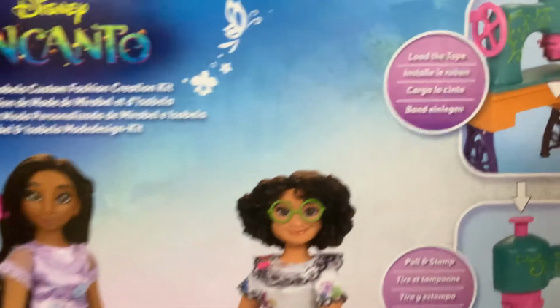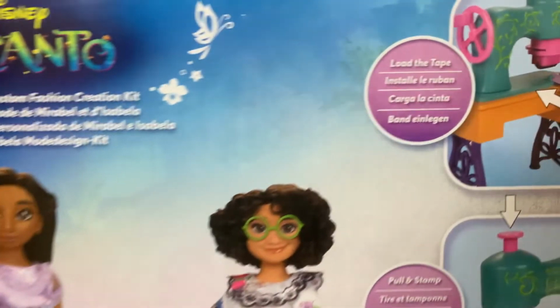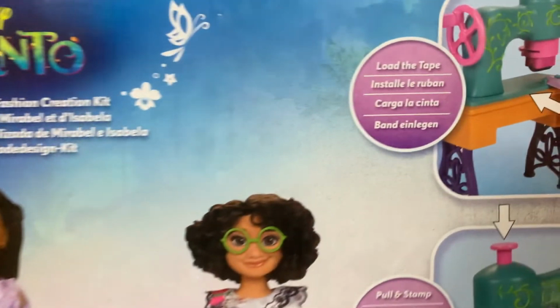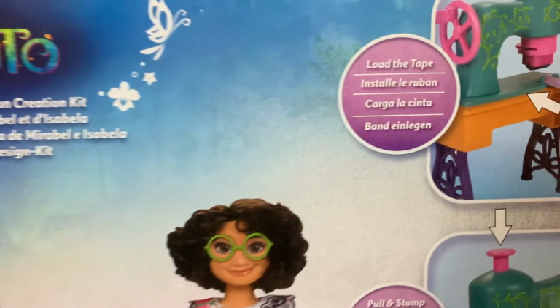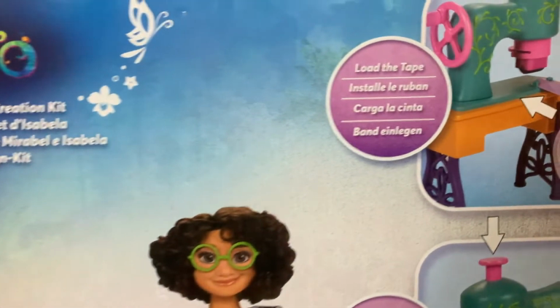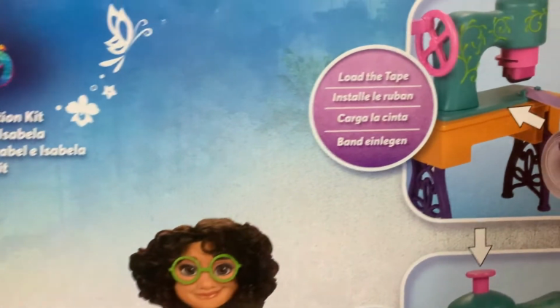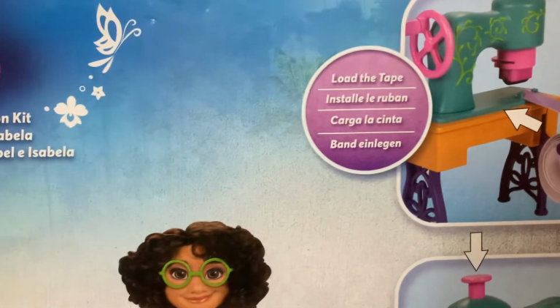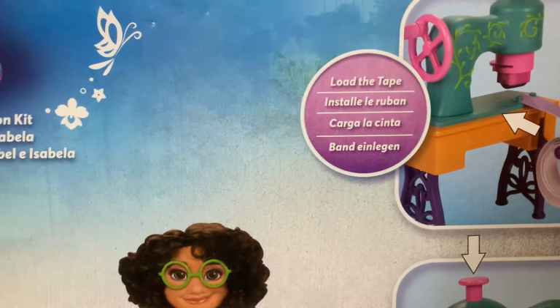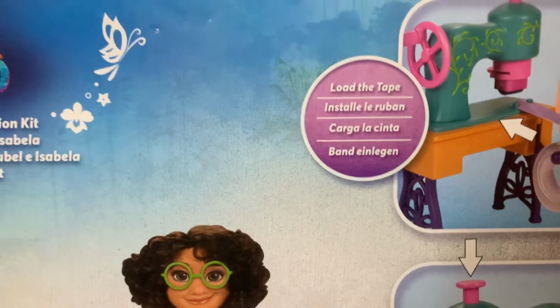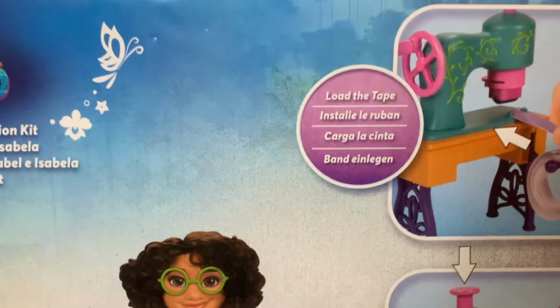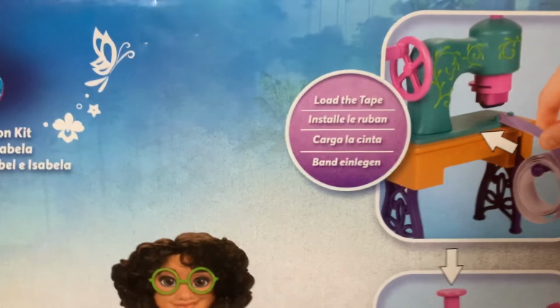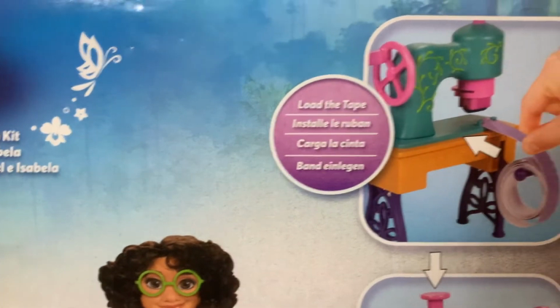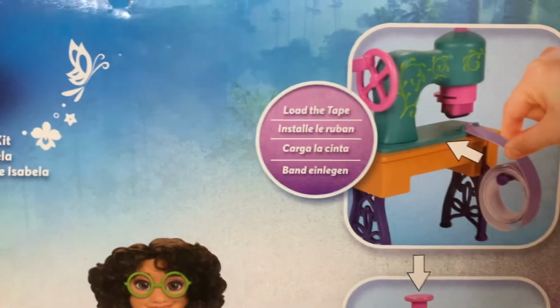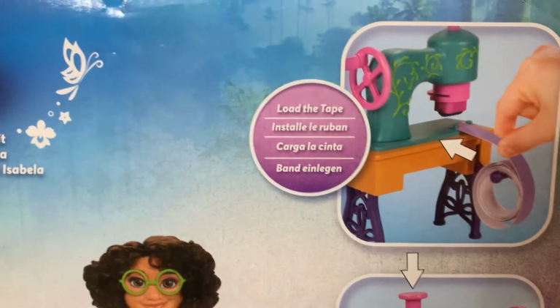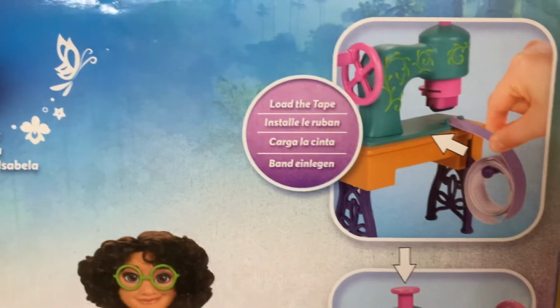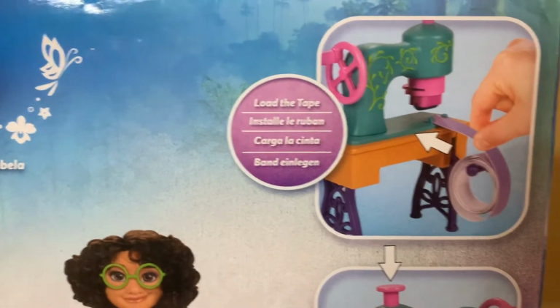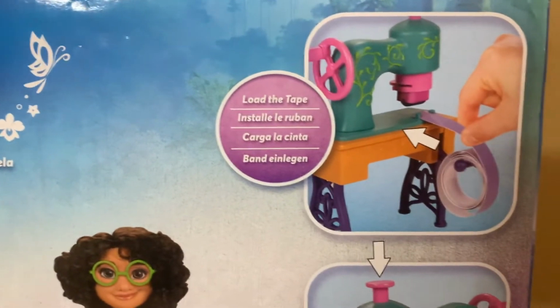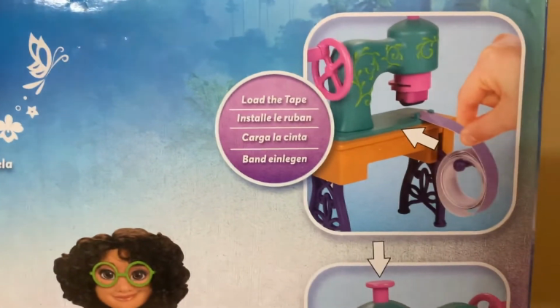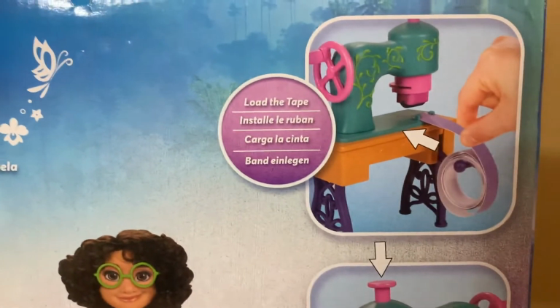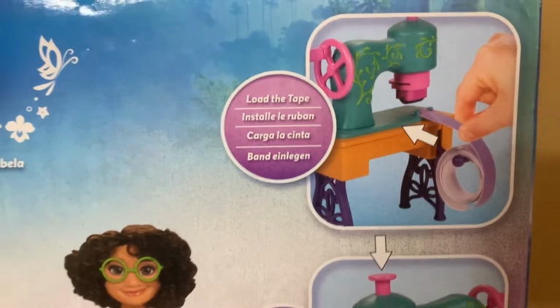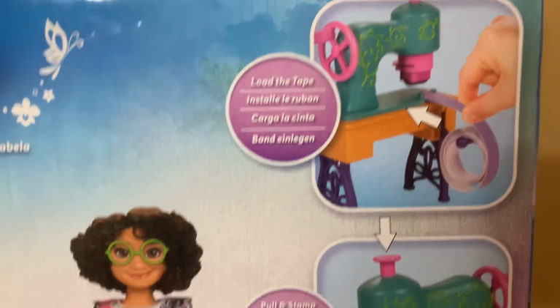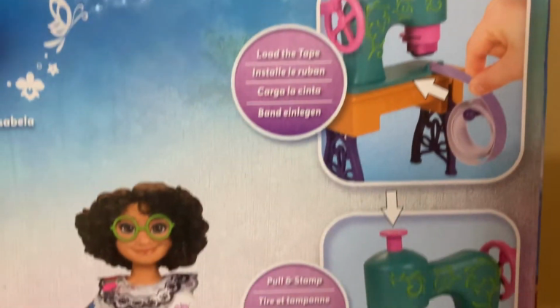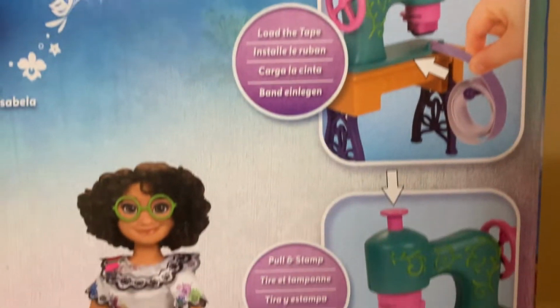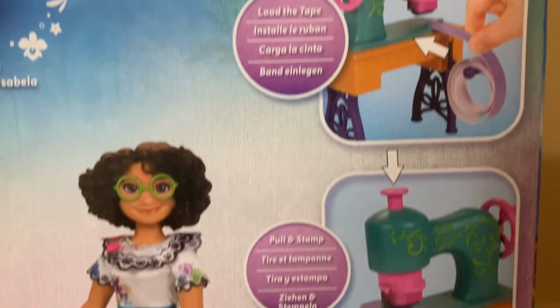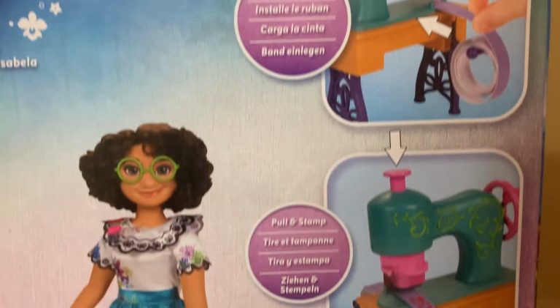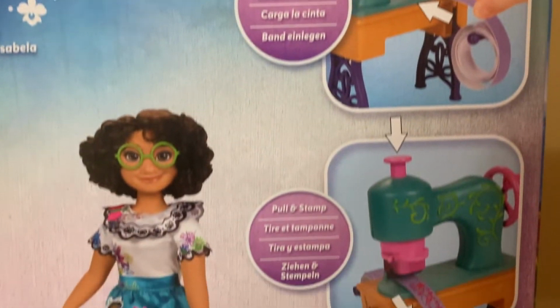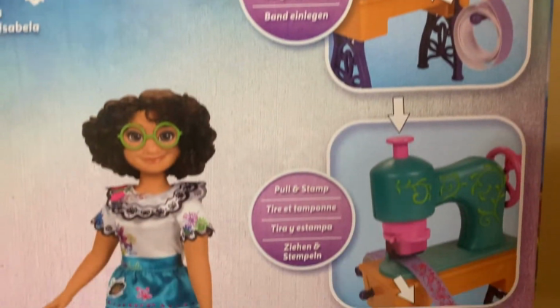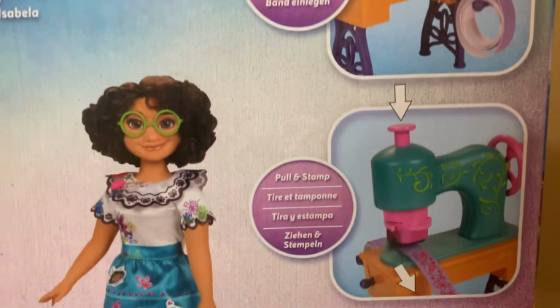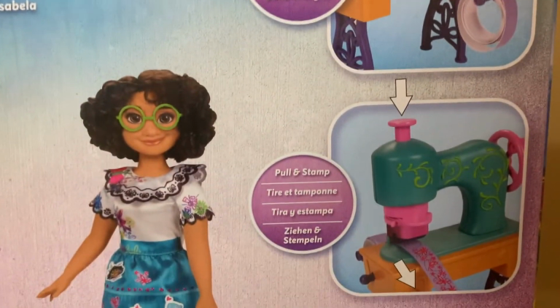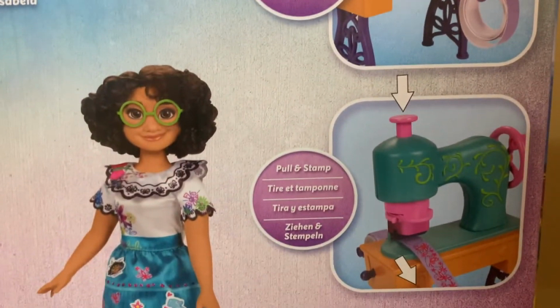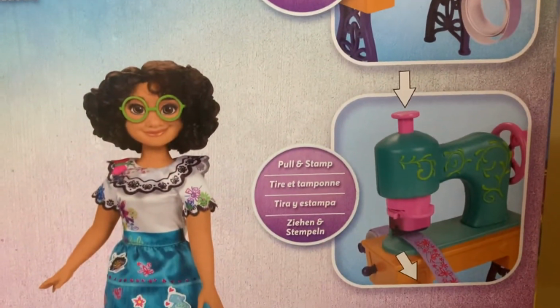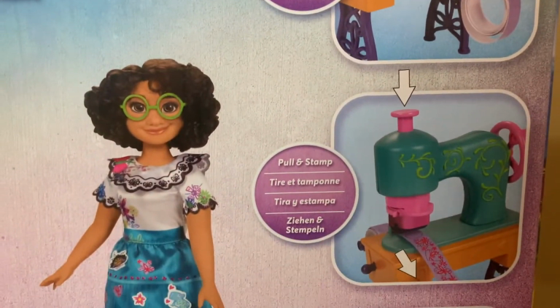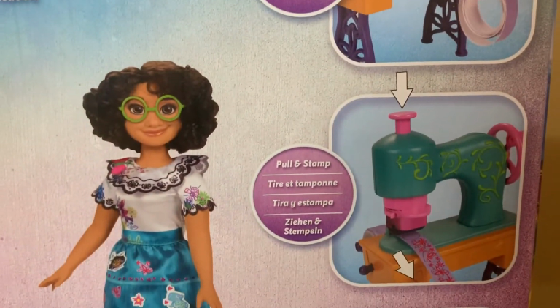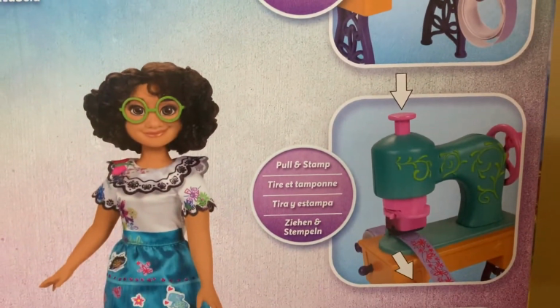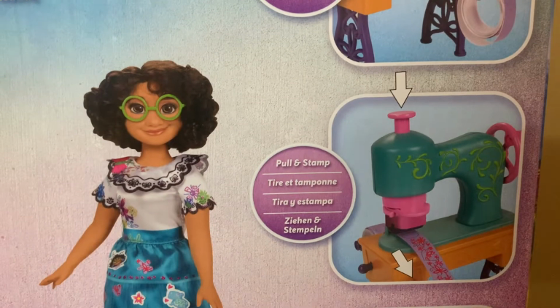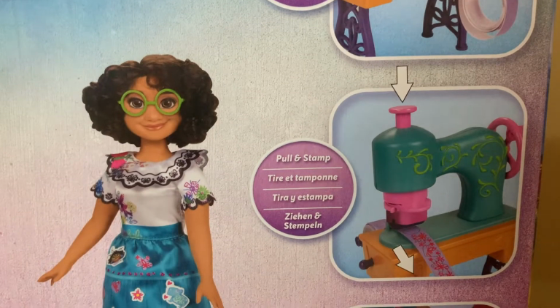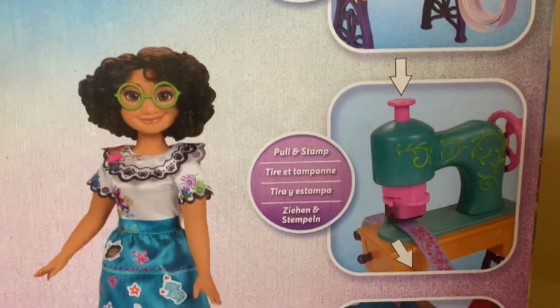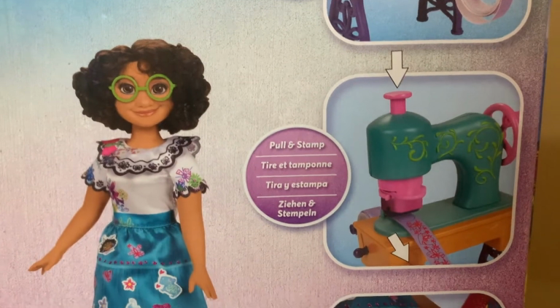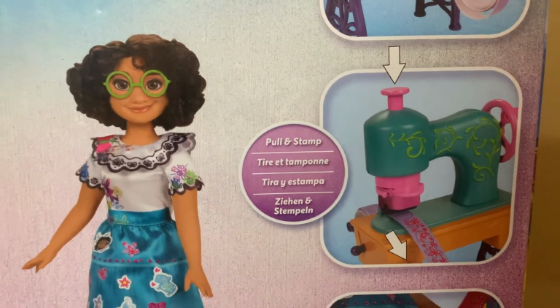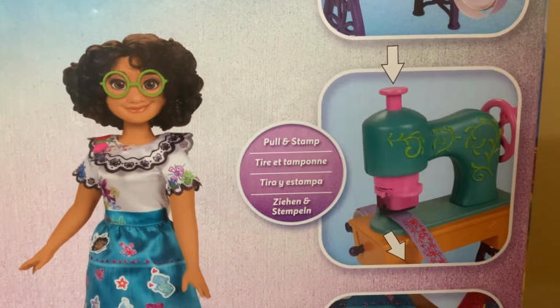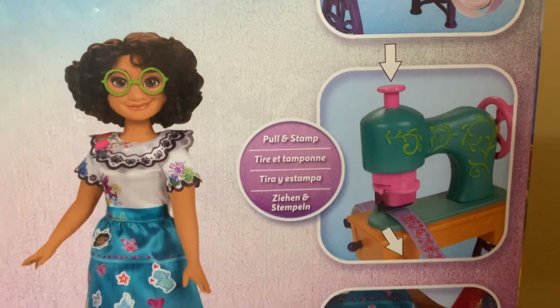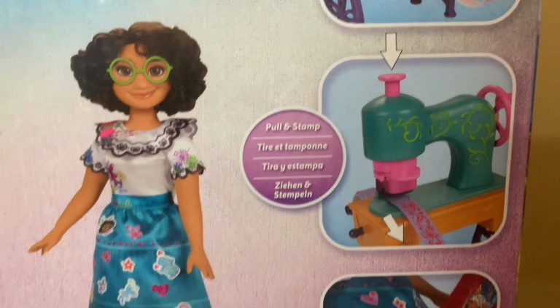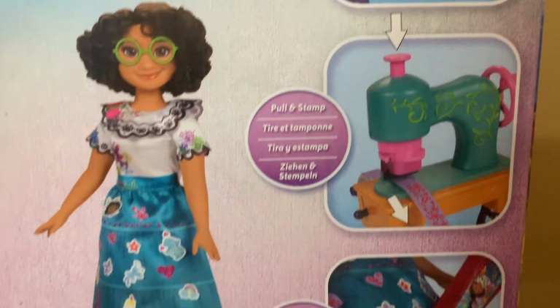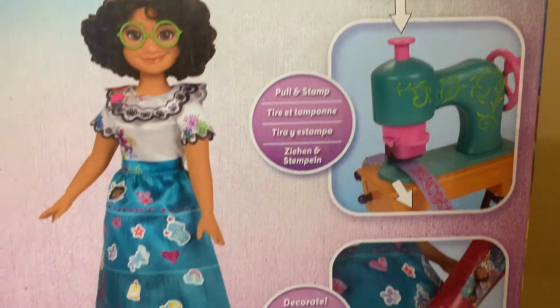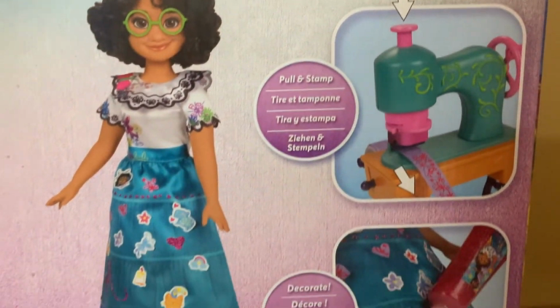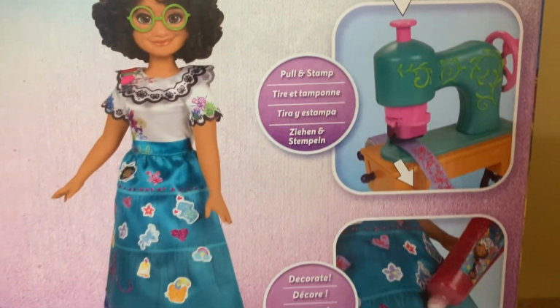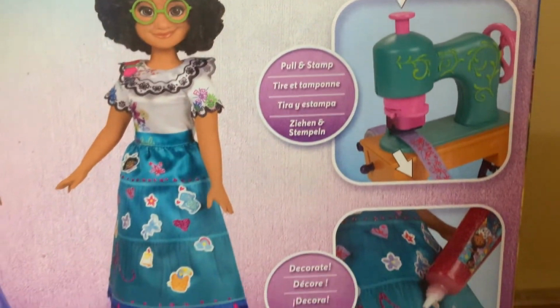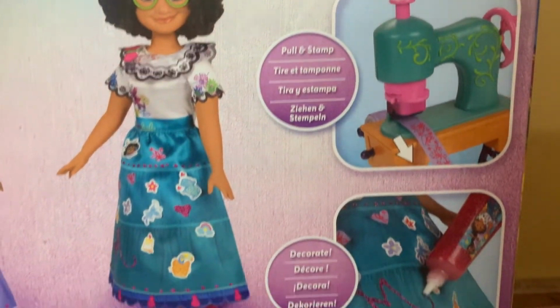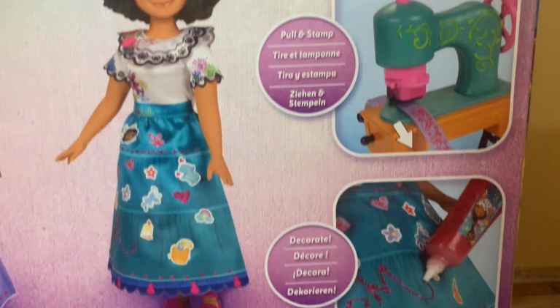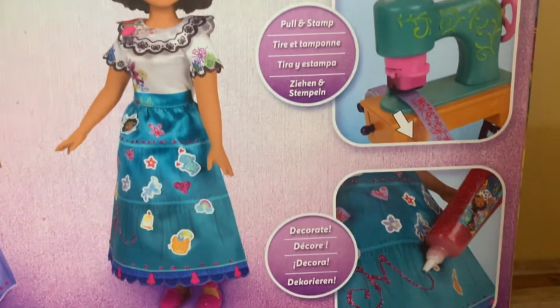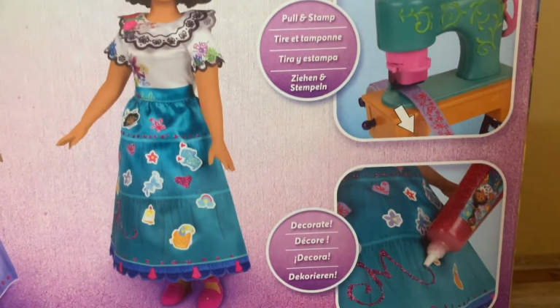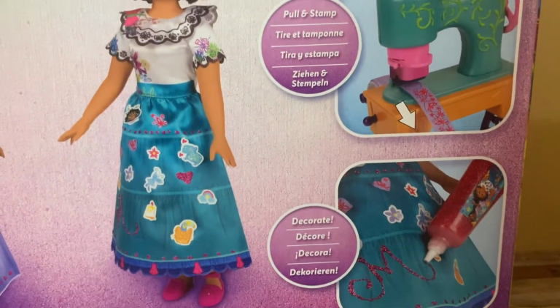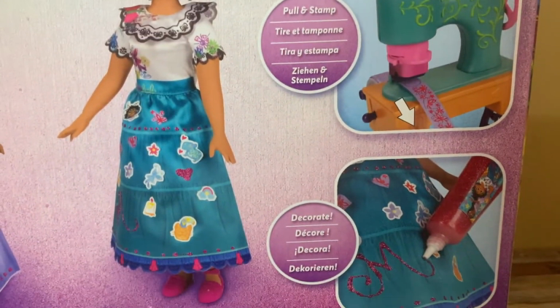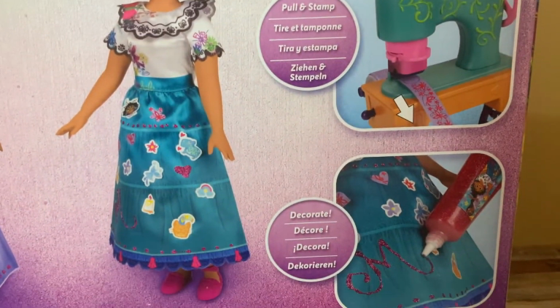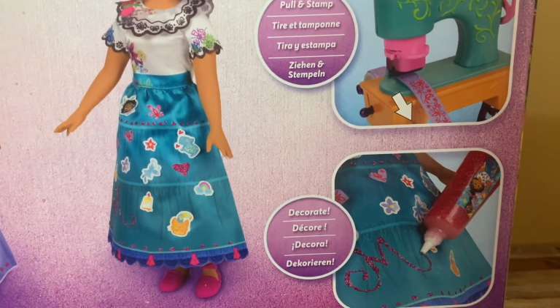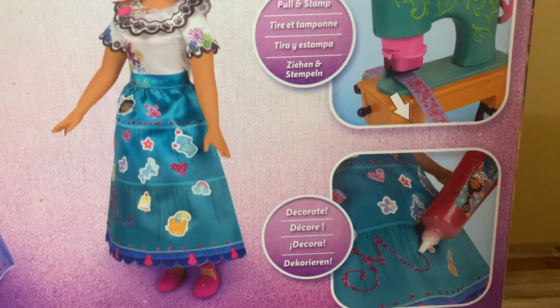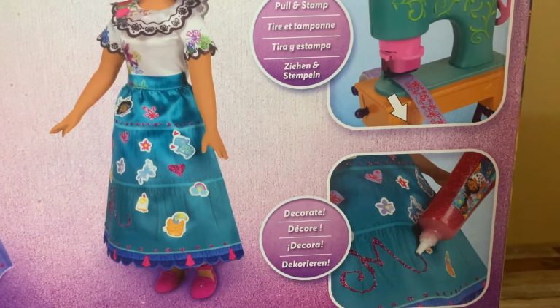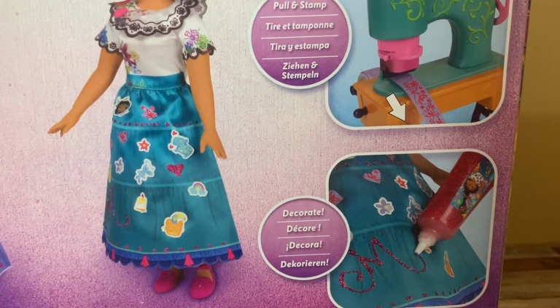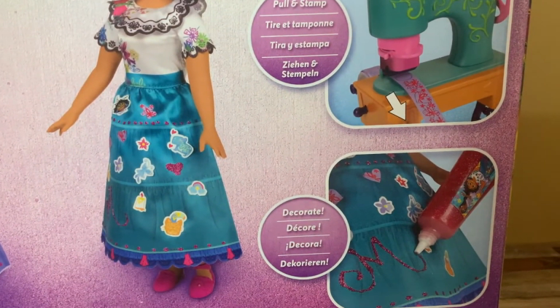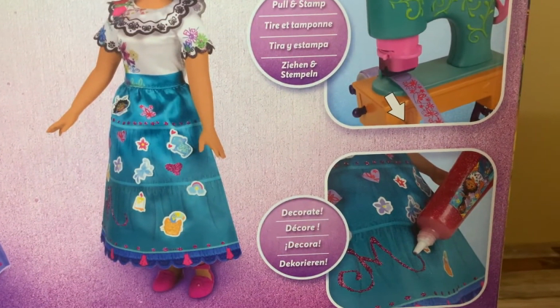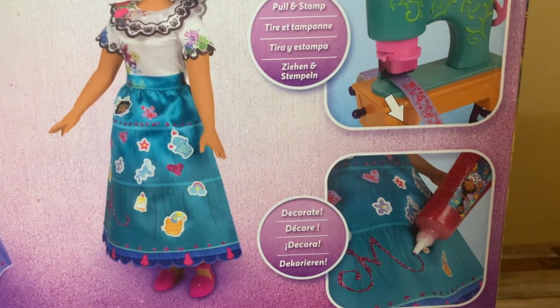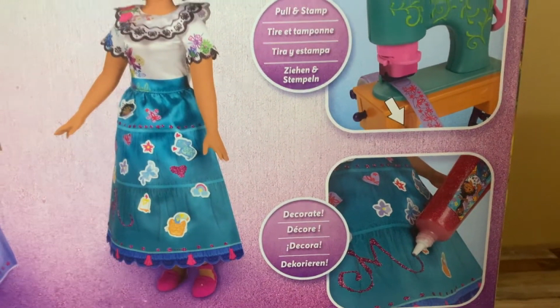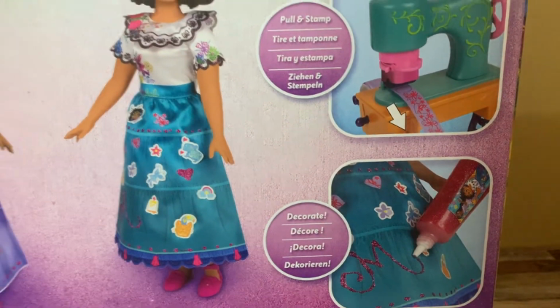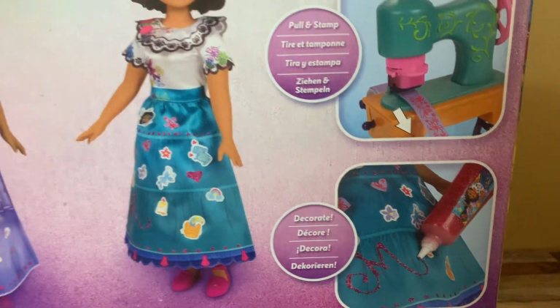We're going to load the tape. We're going to pull and stamp. And last, we can even decorate.